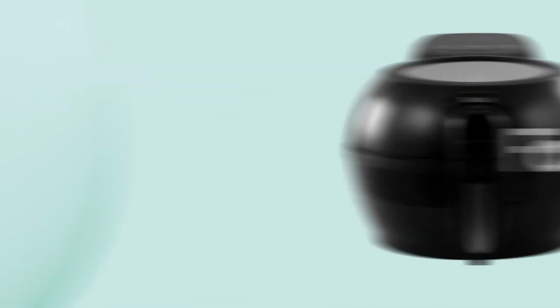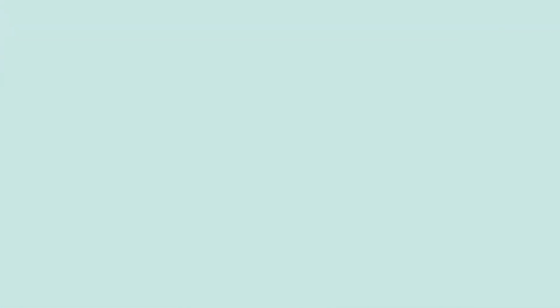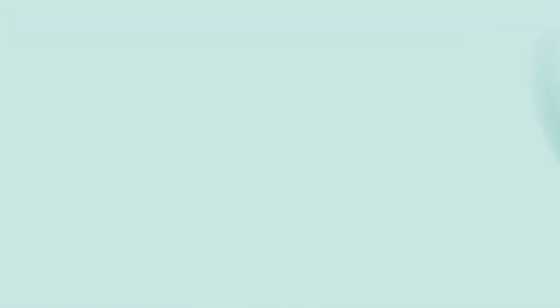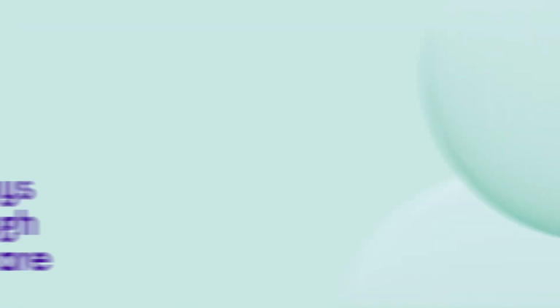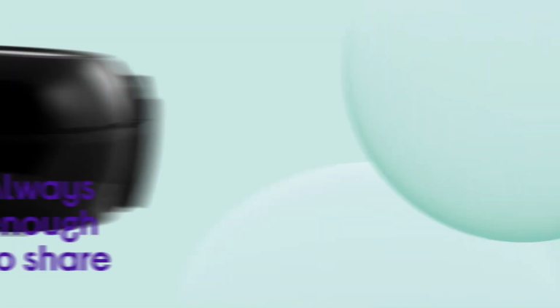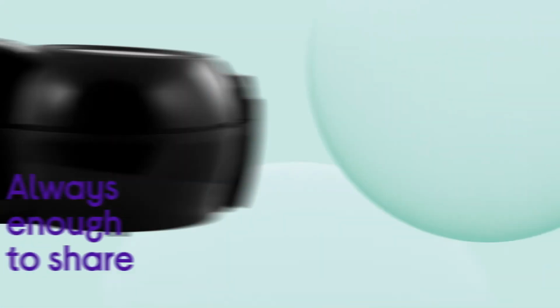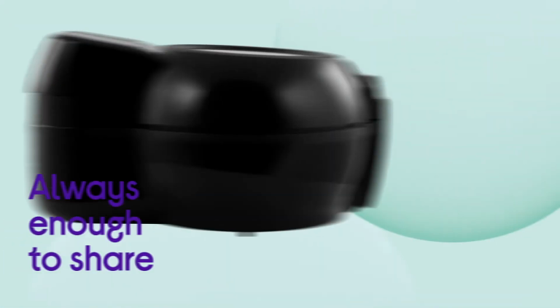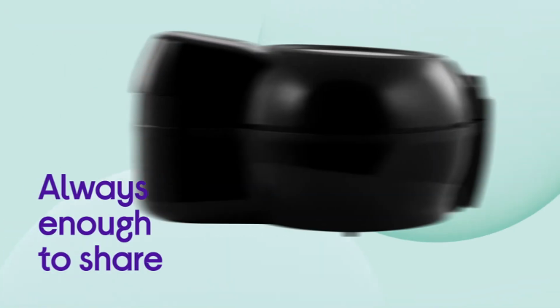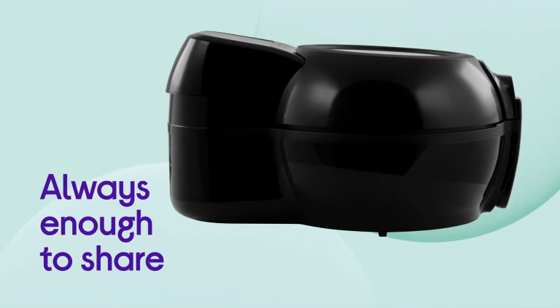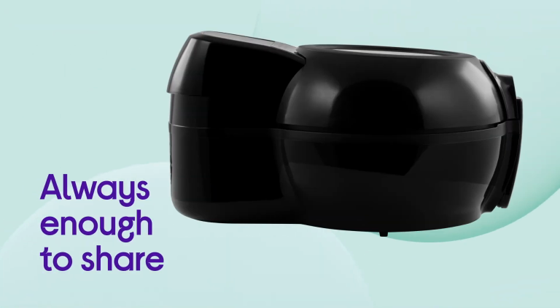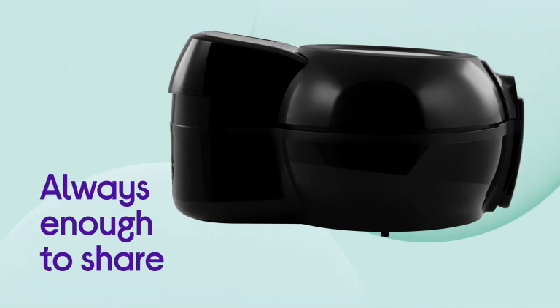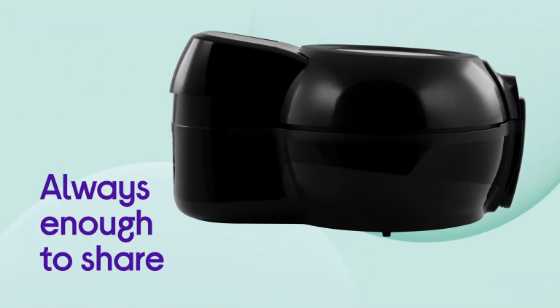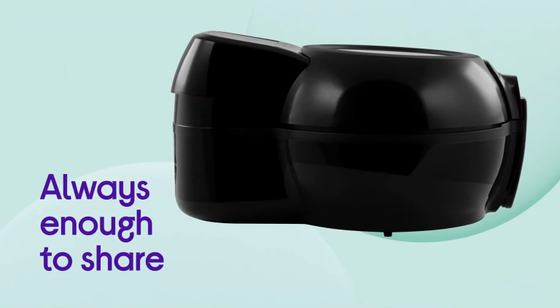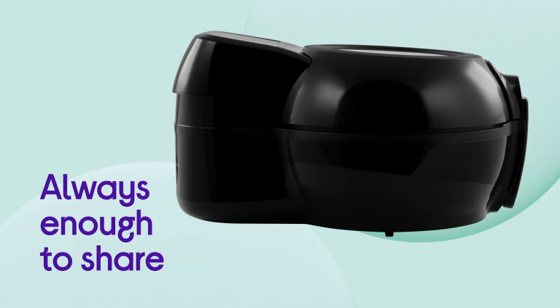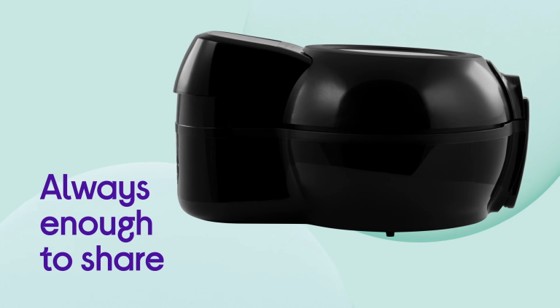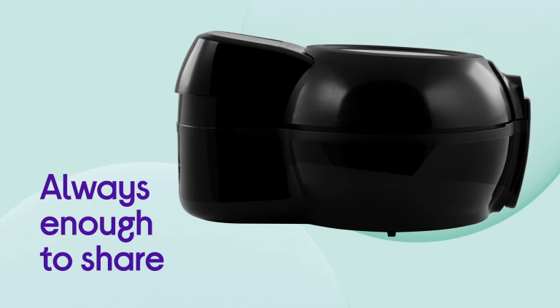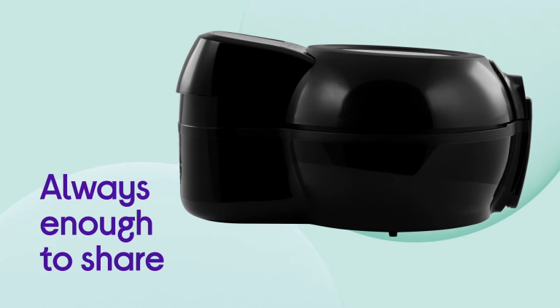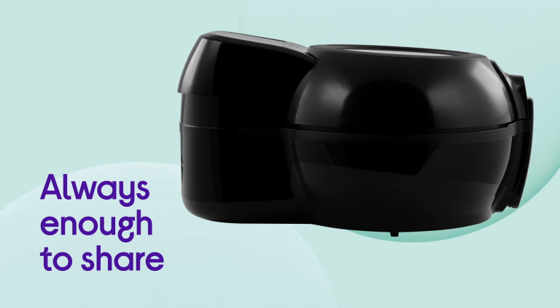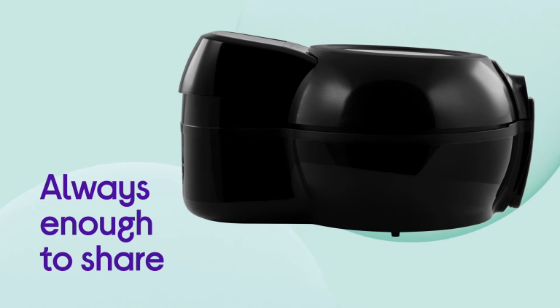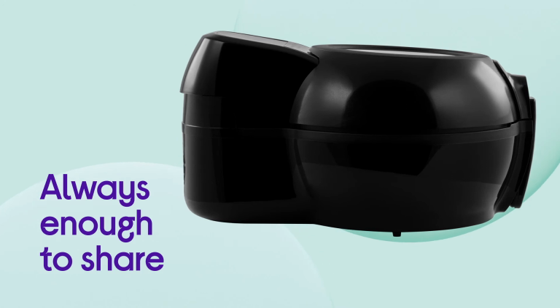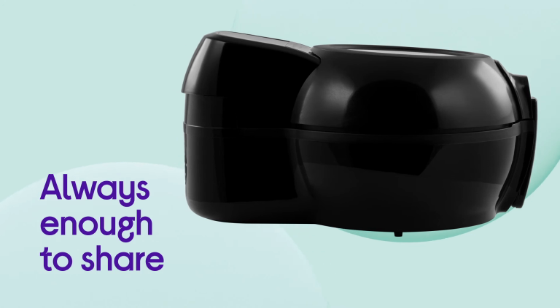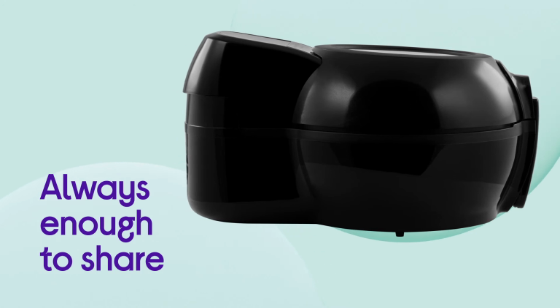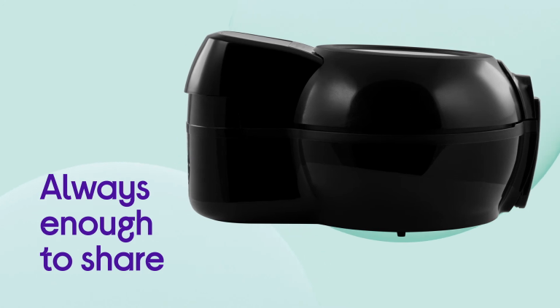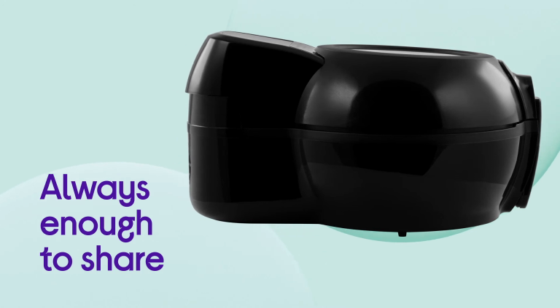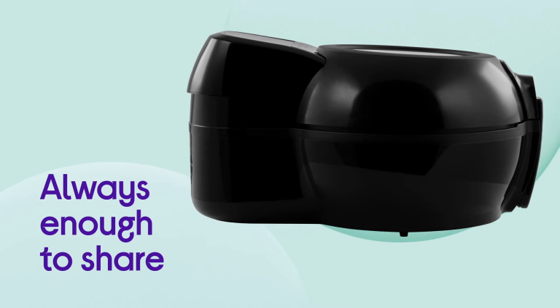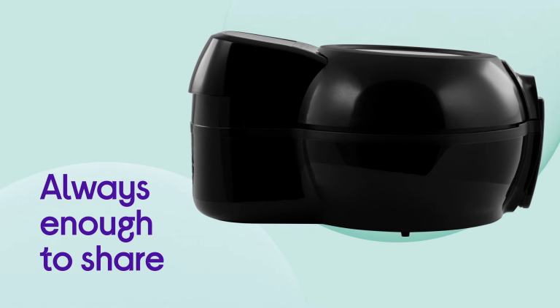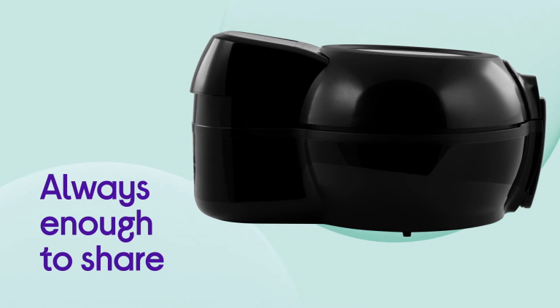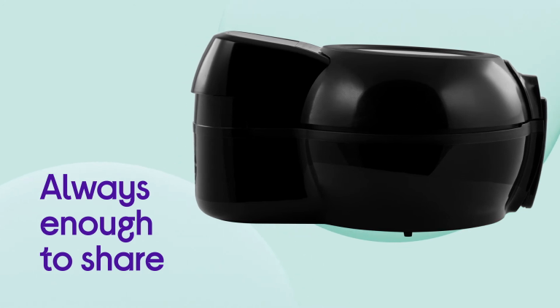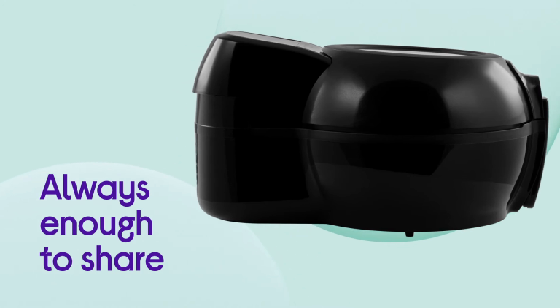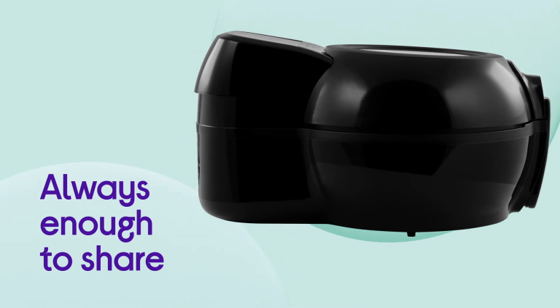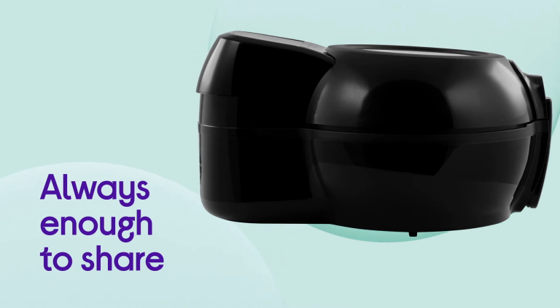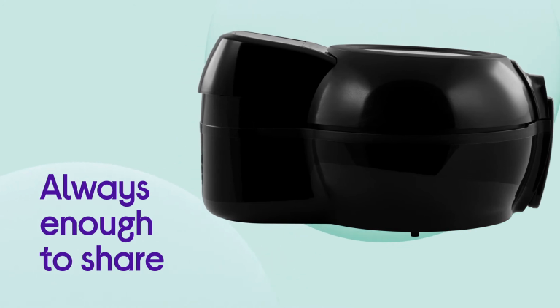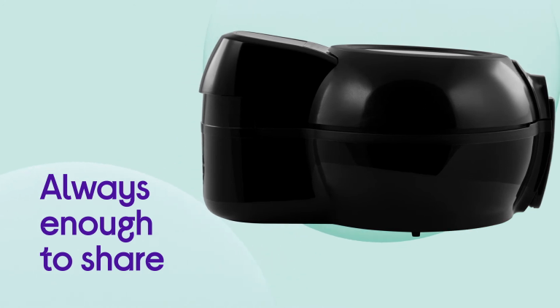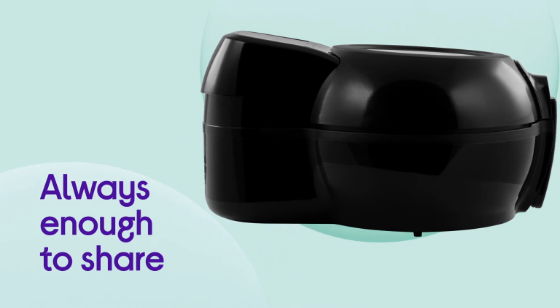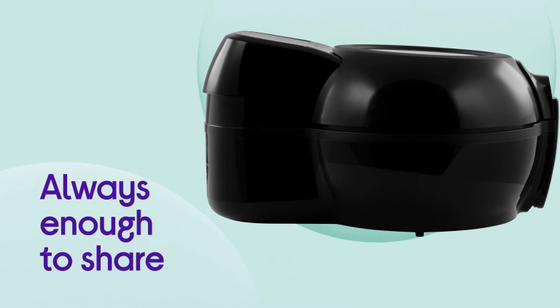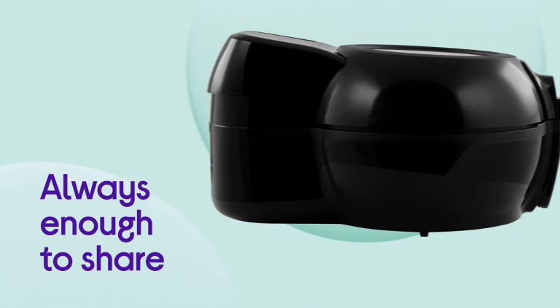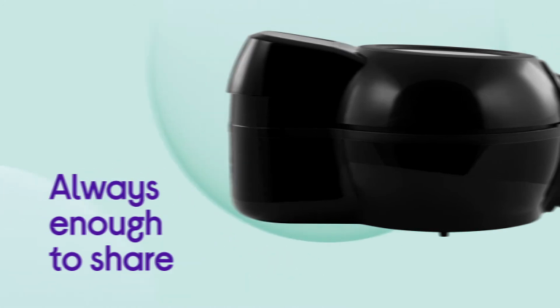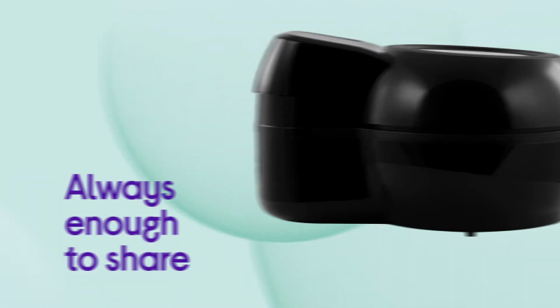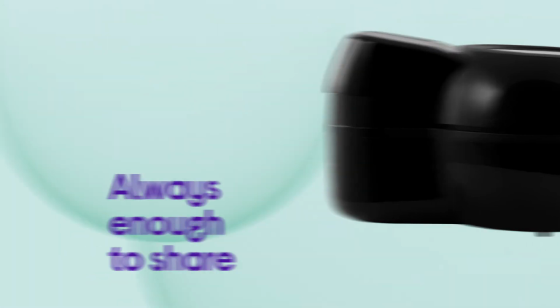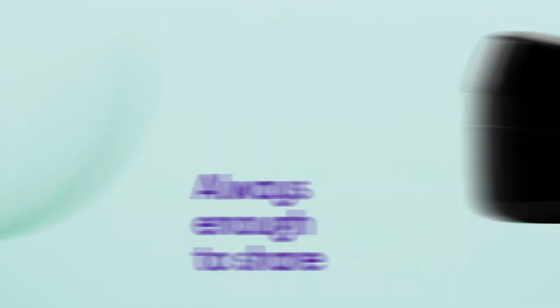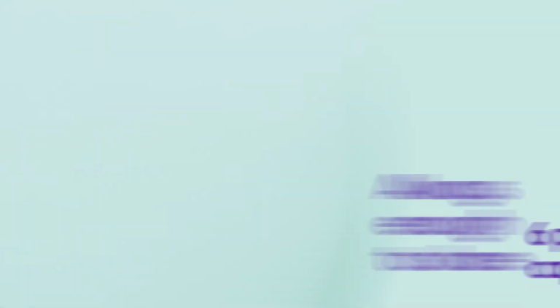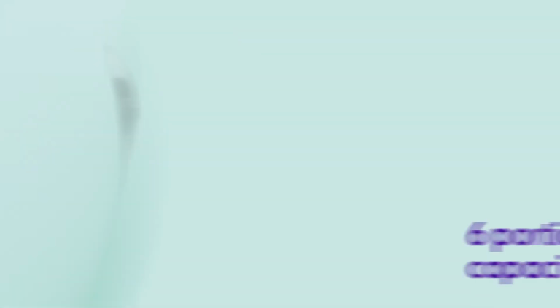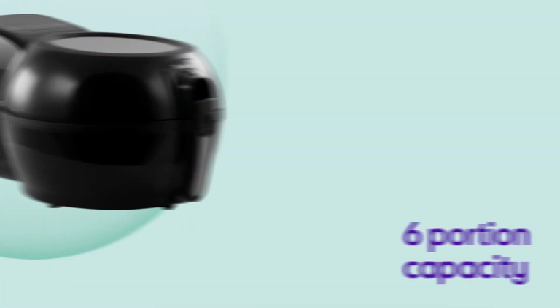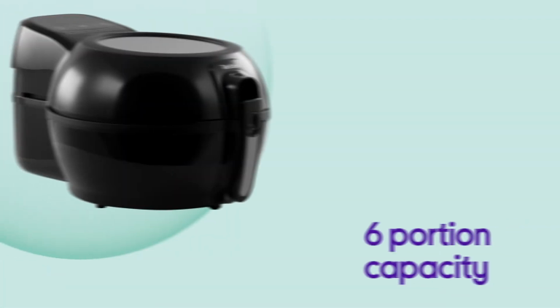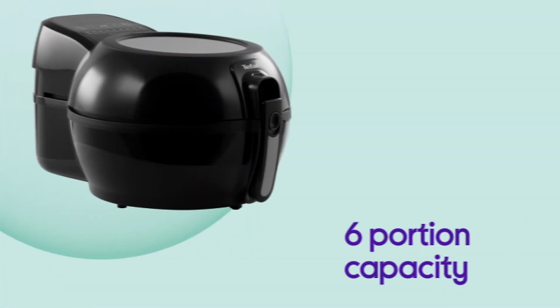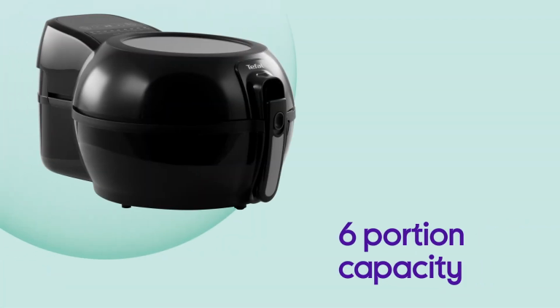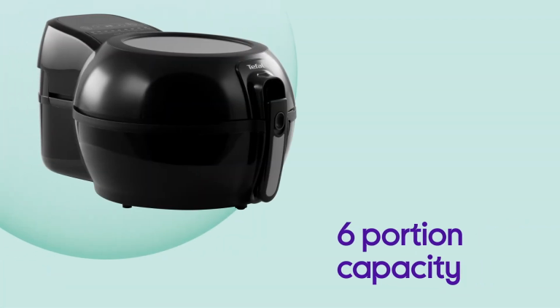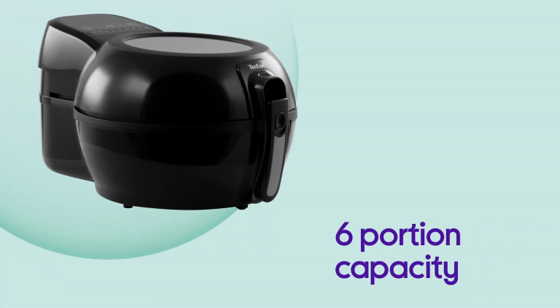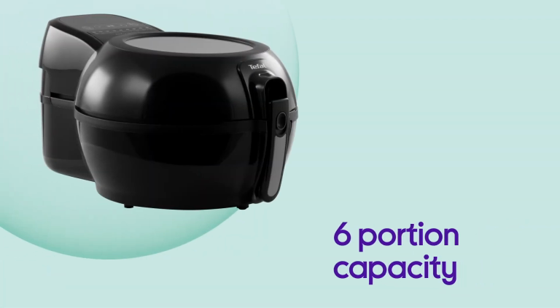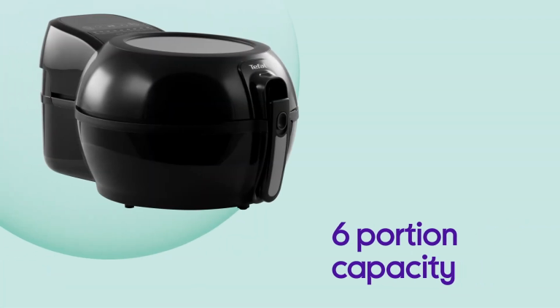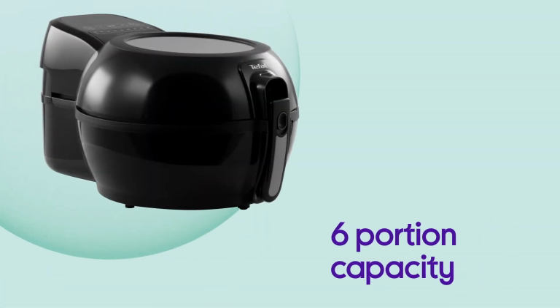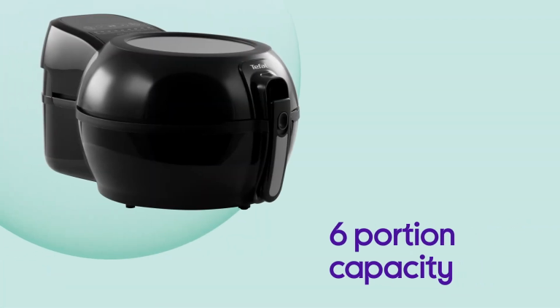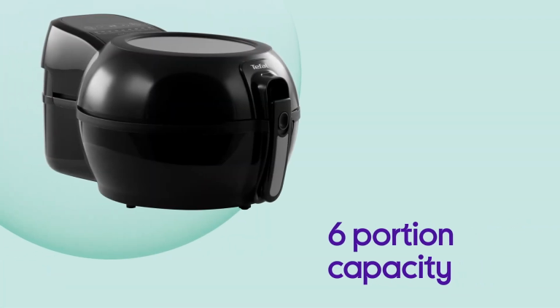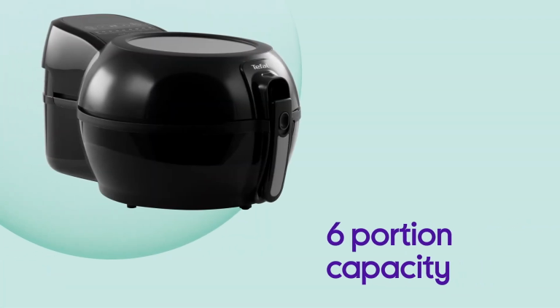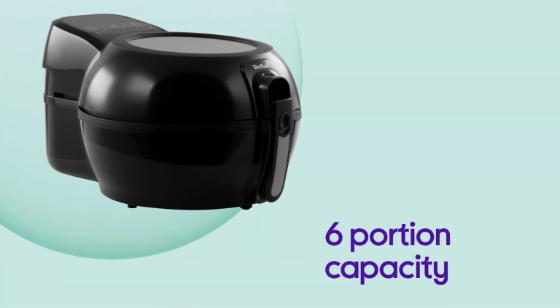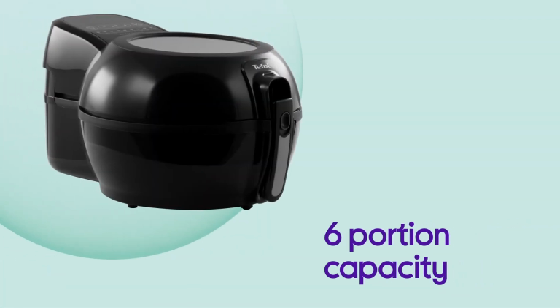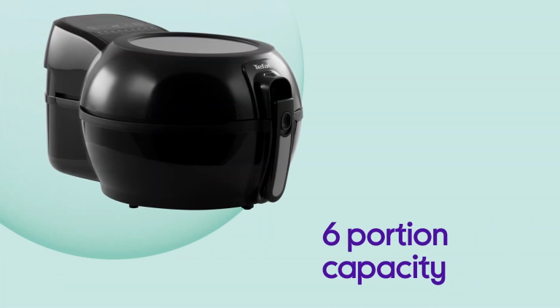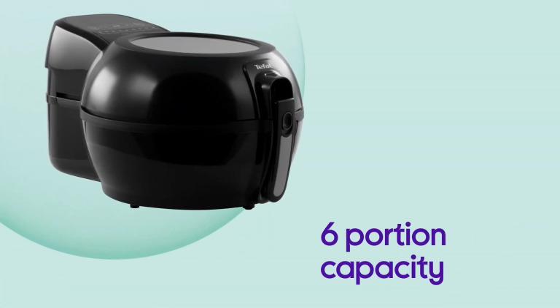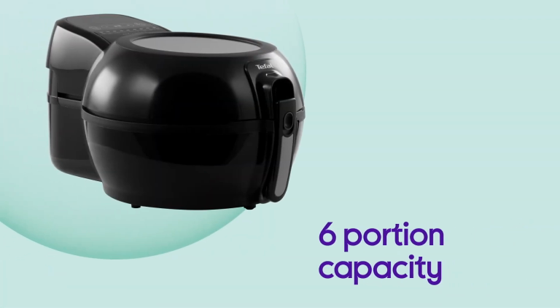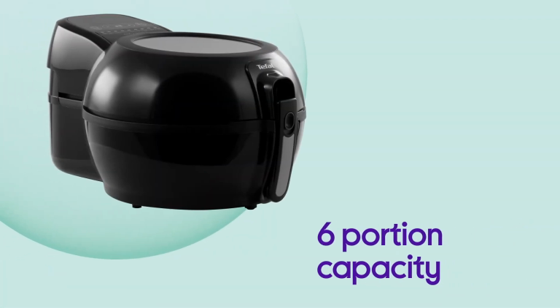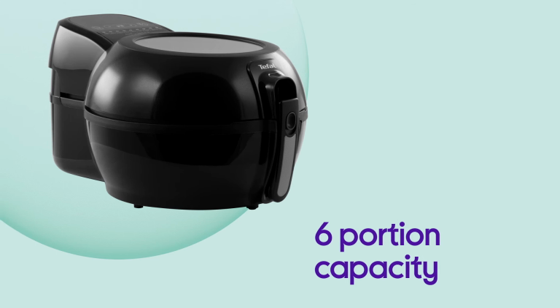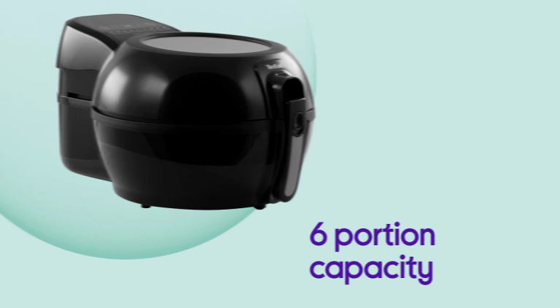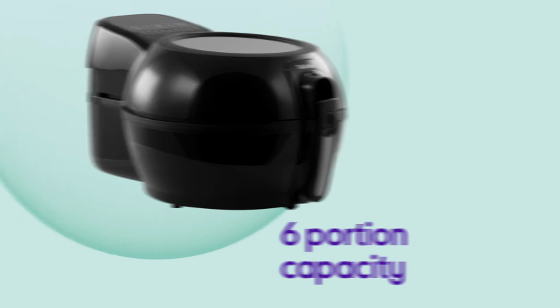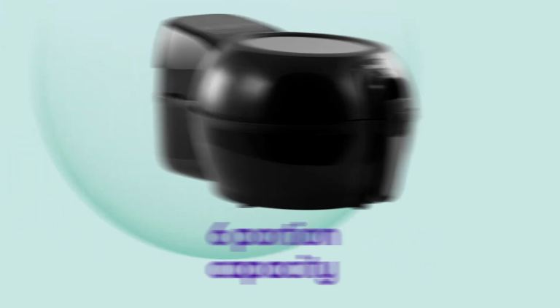You can make sure there's always enough to share with the option to cook for friends or family by making the most of the six portion capacity.